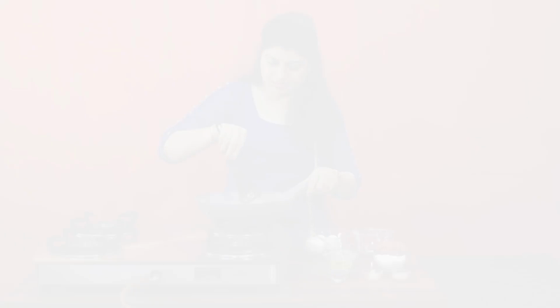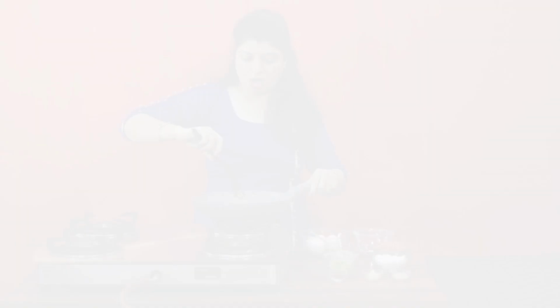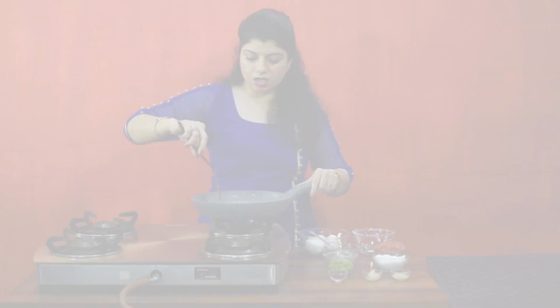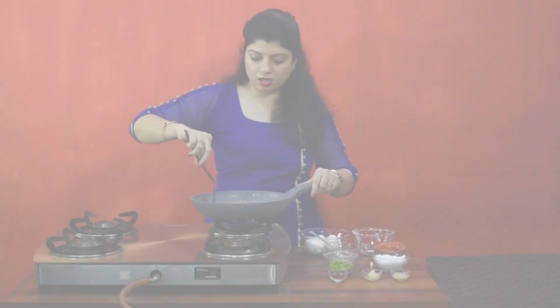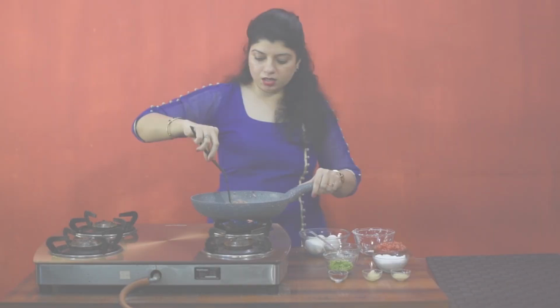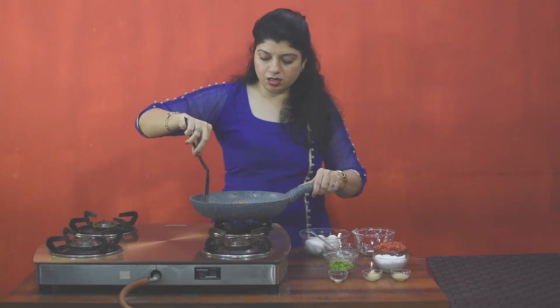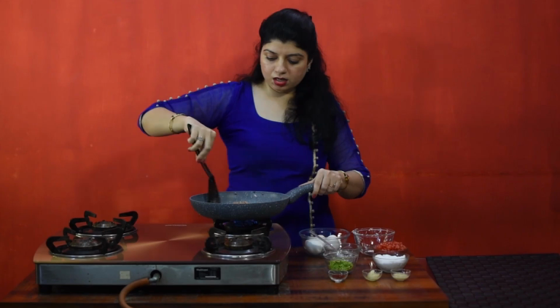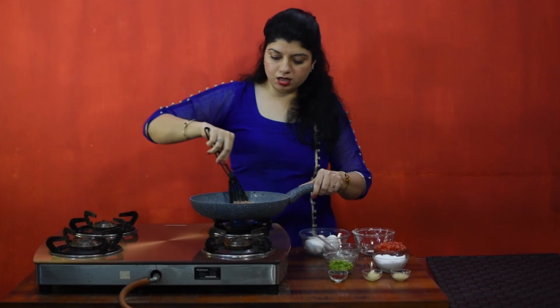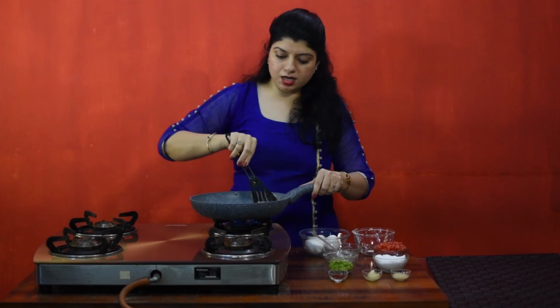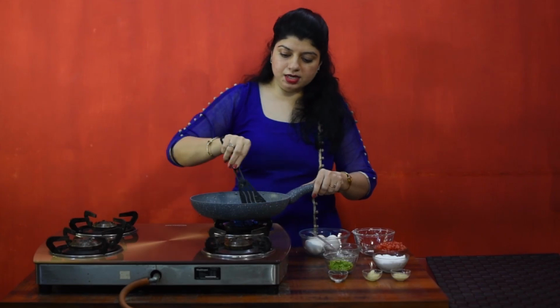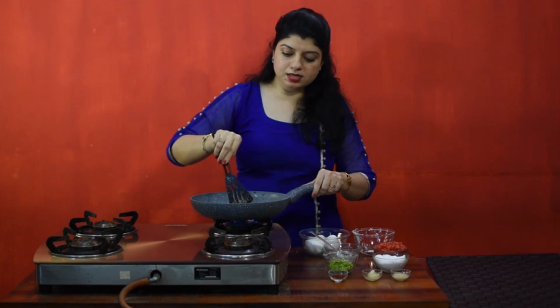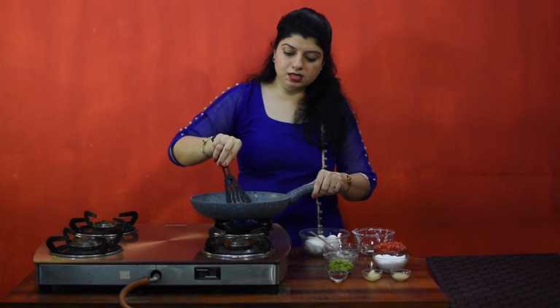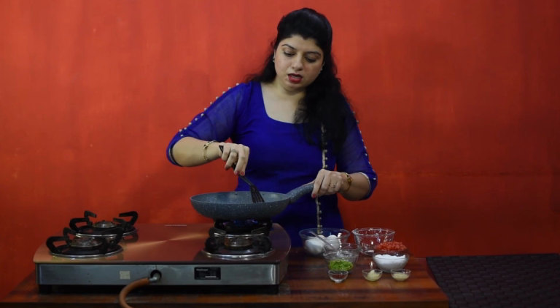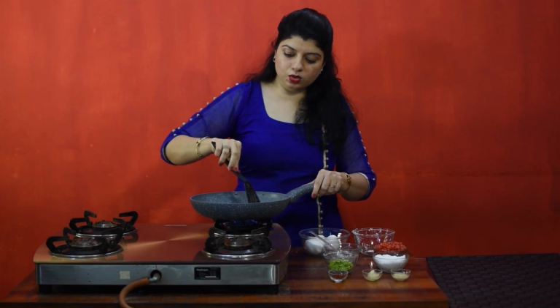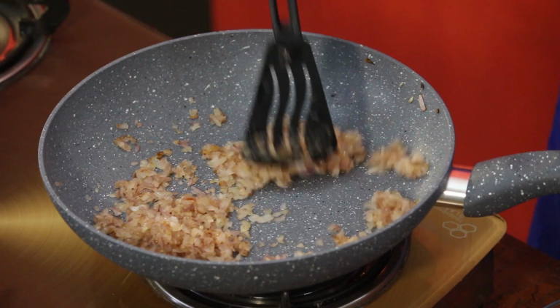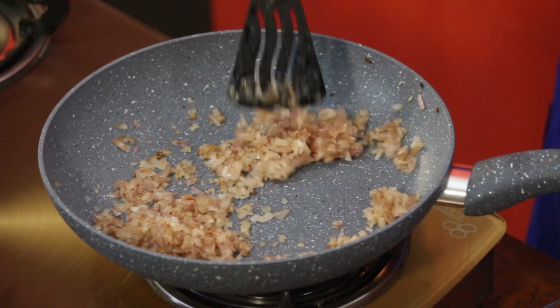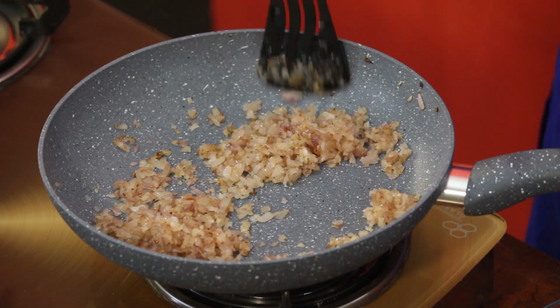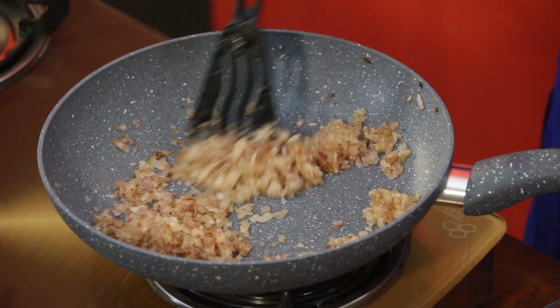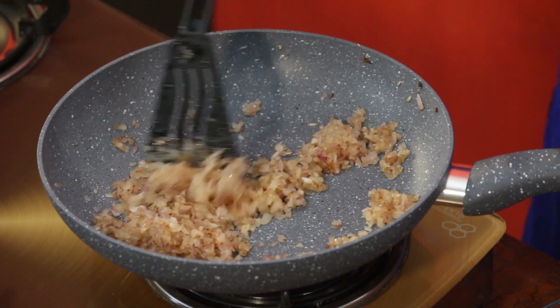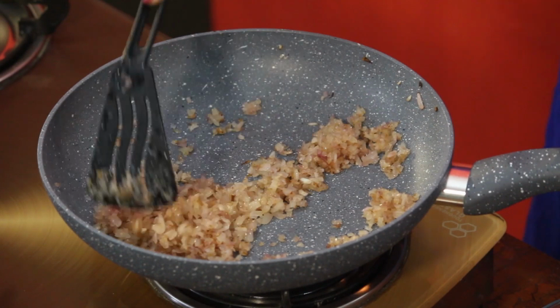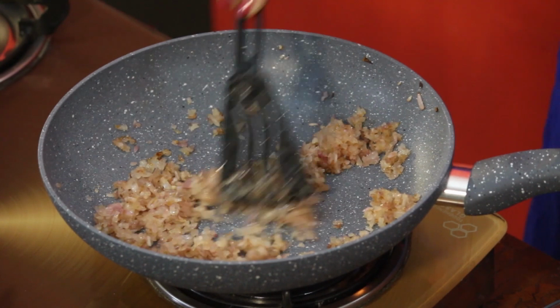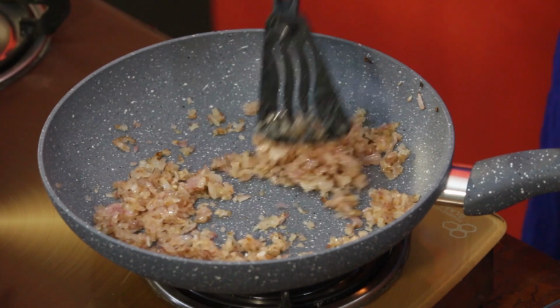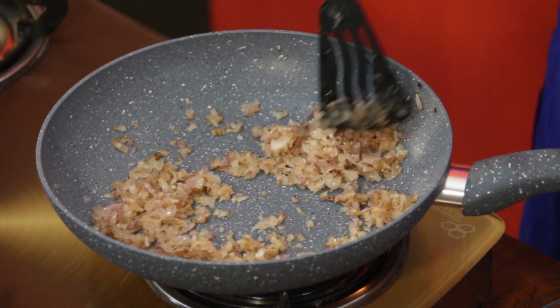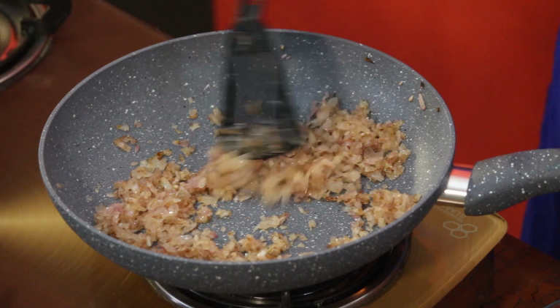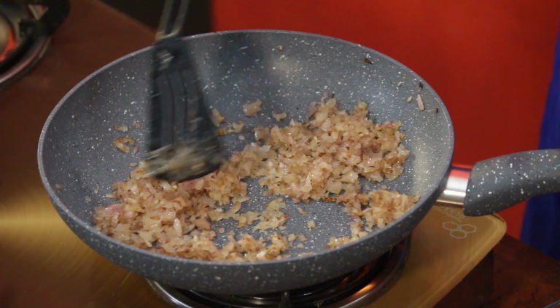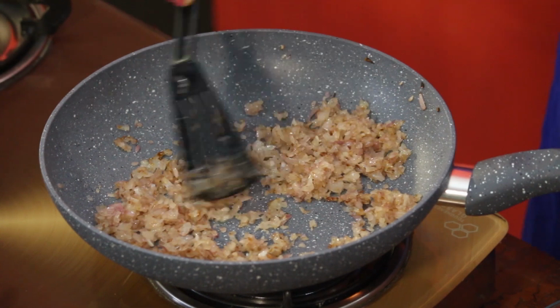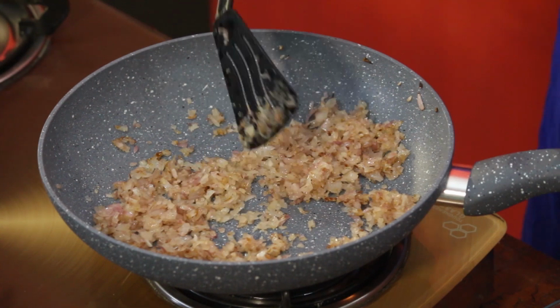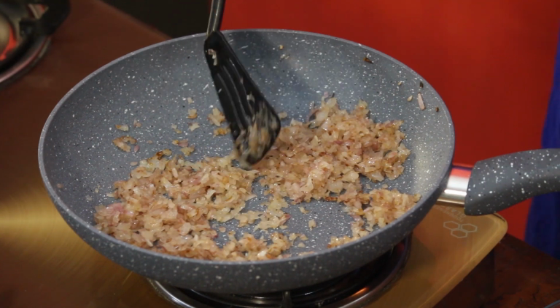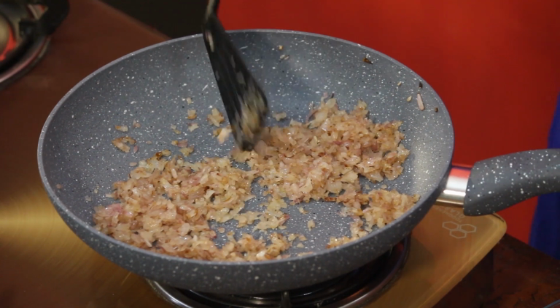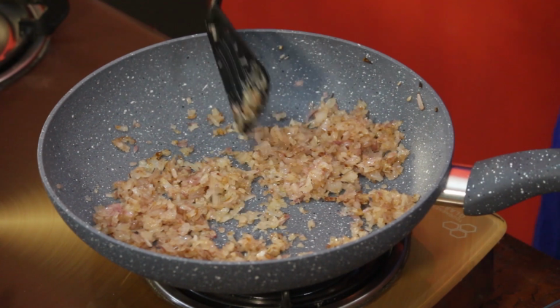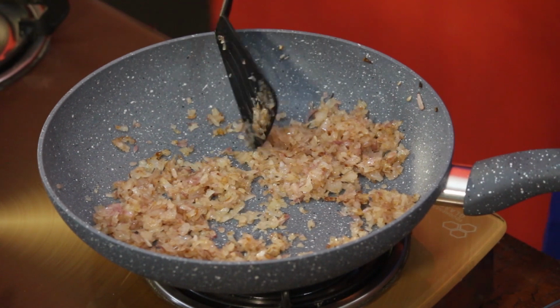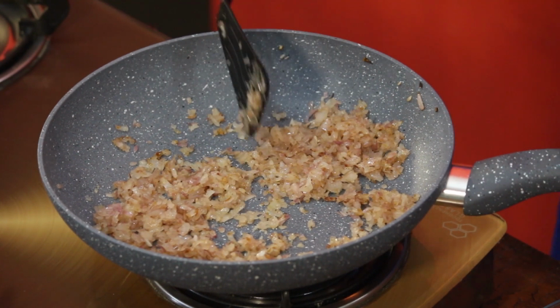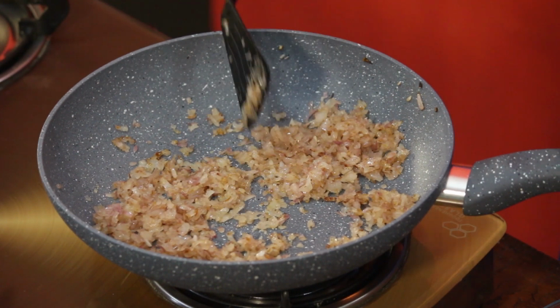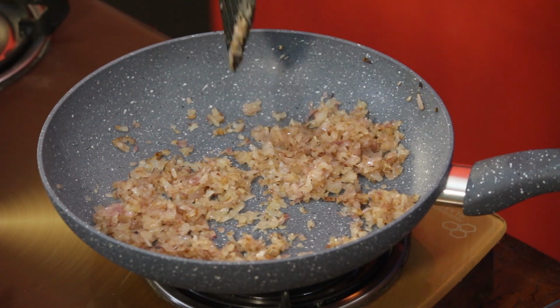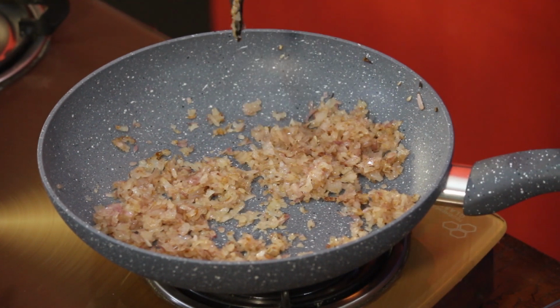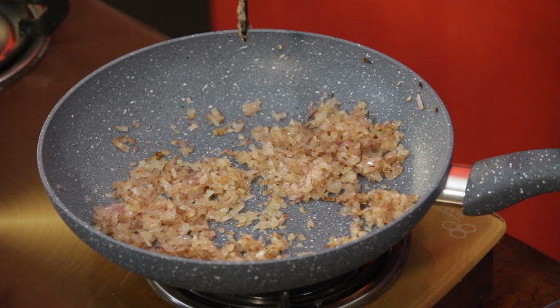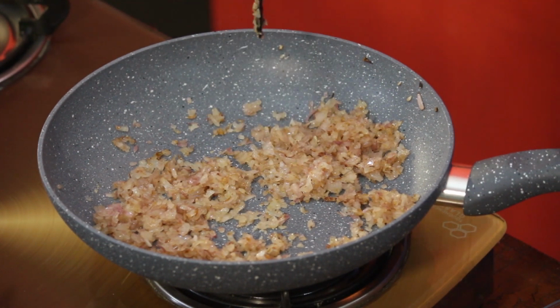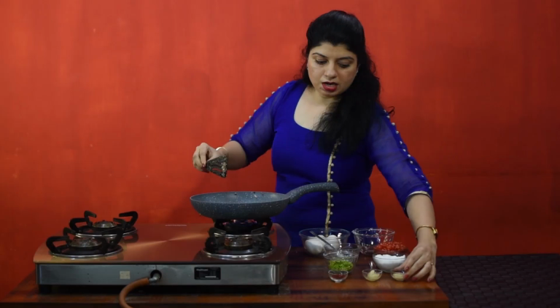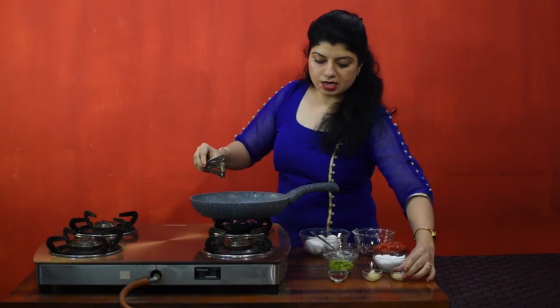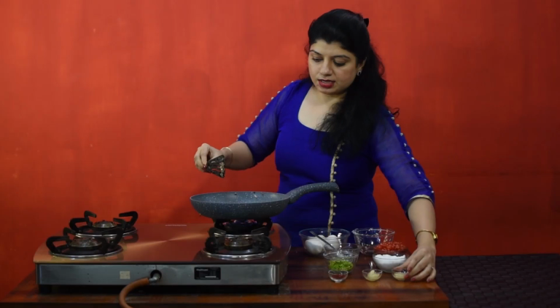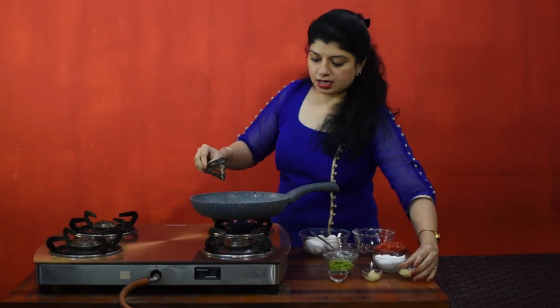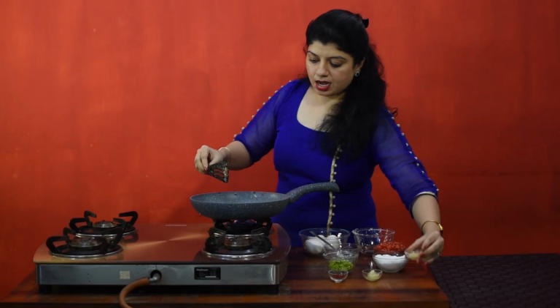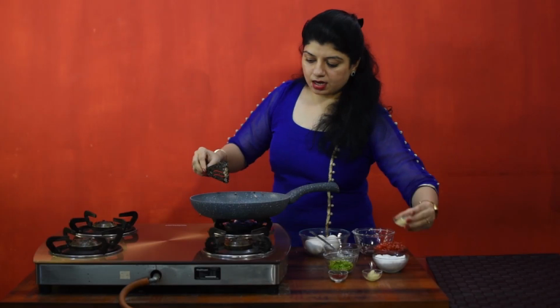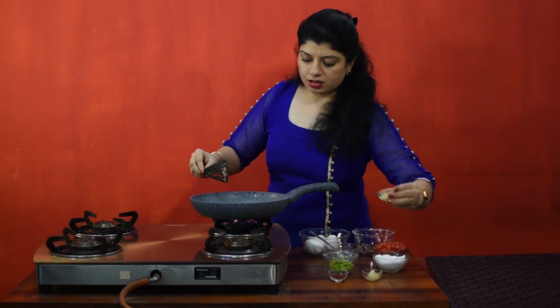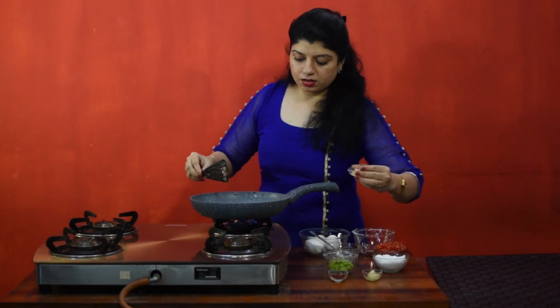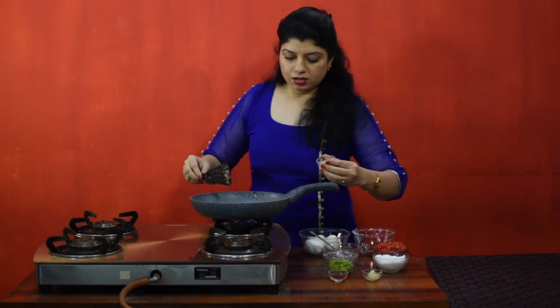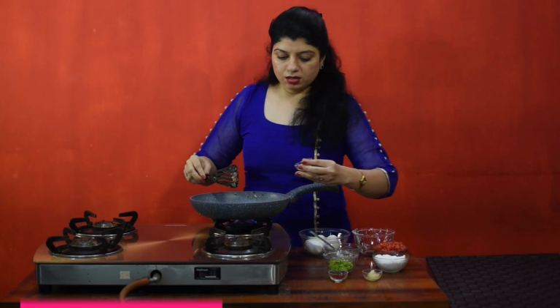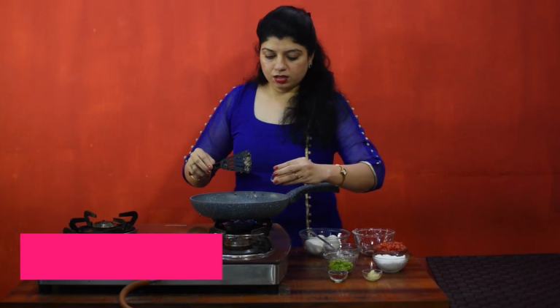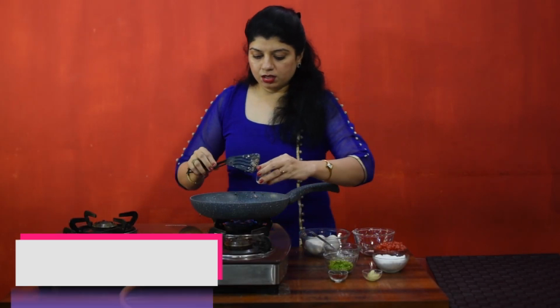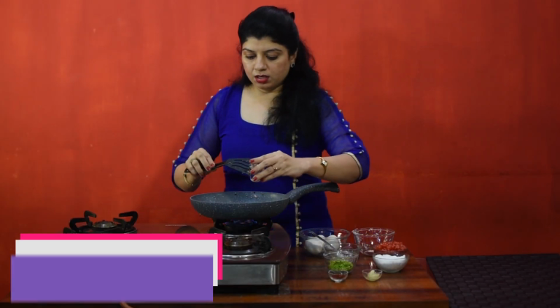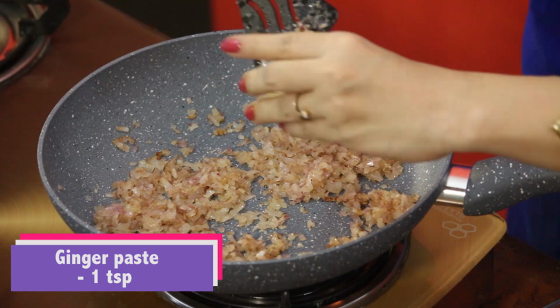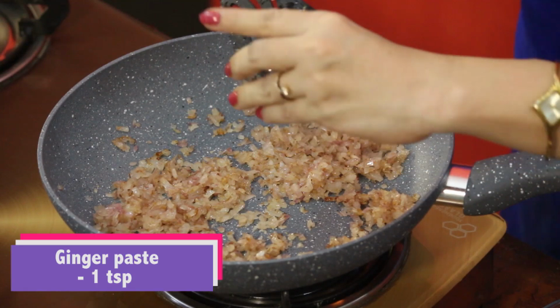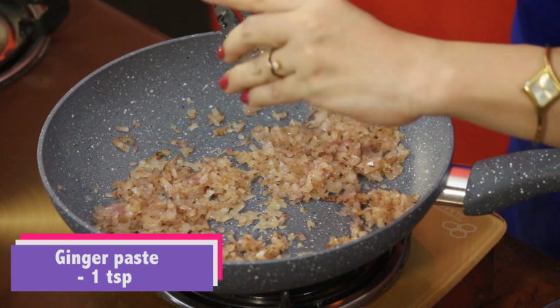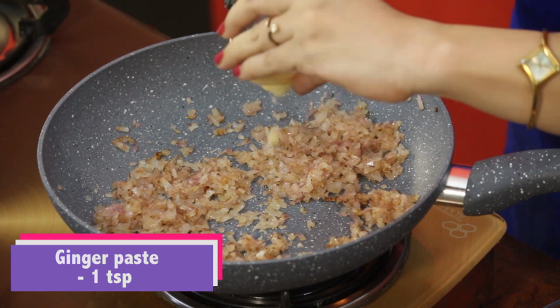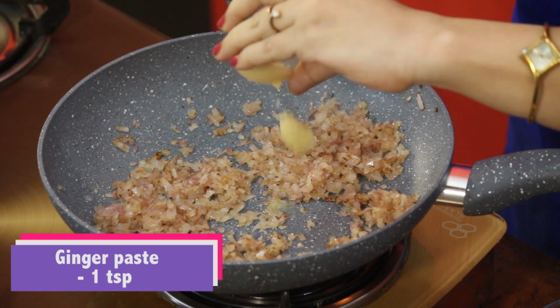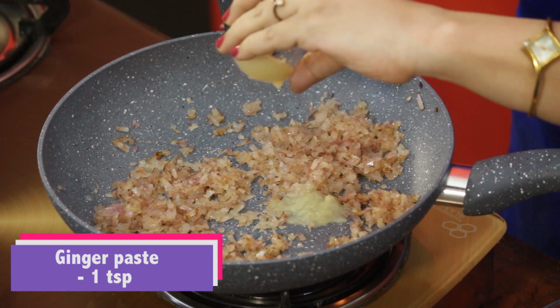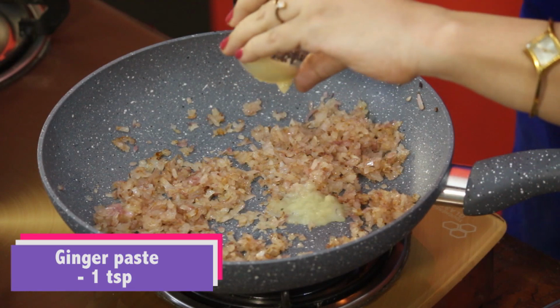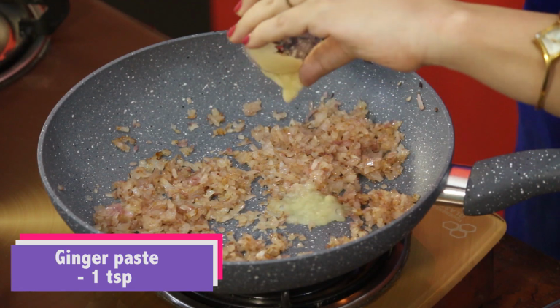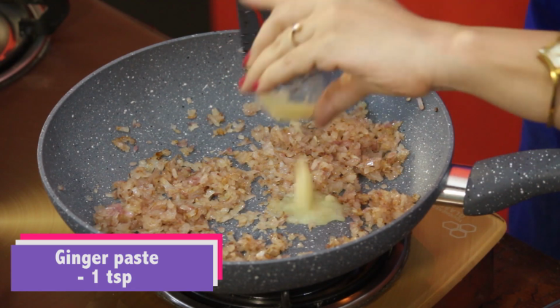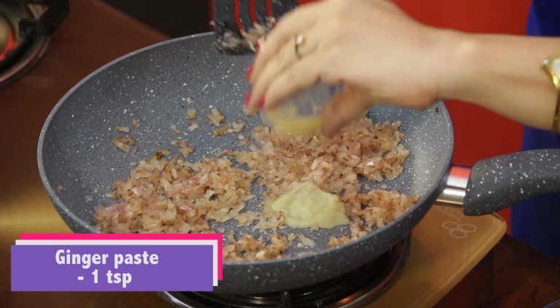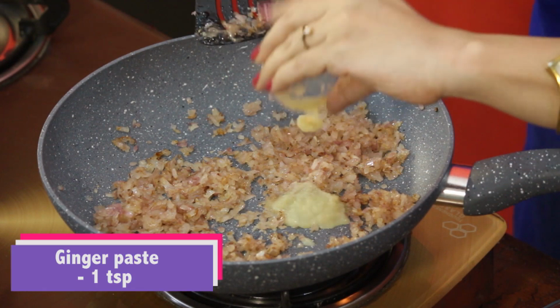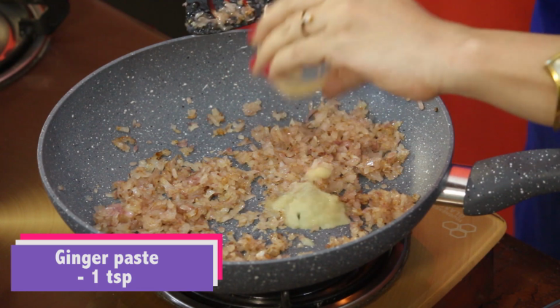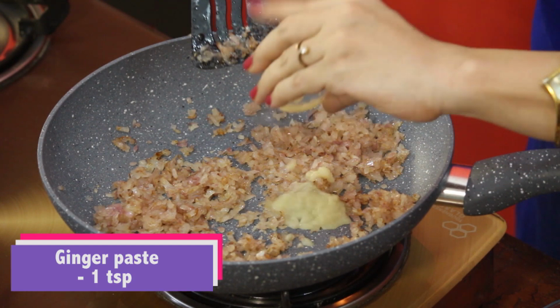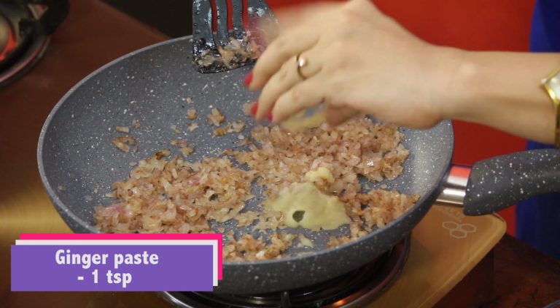Our onions are golden brown. Let's add the ginger and garlic paste.